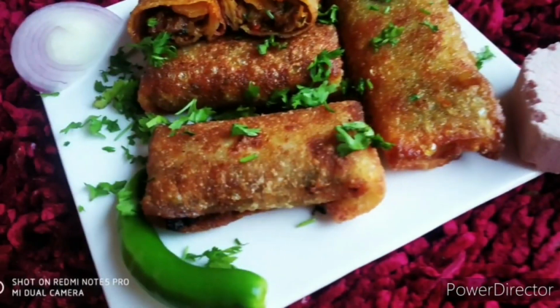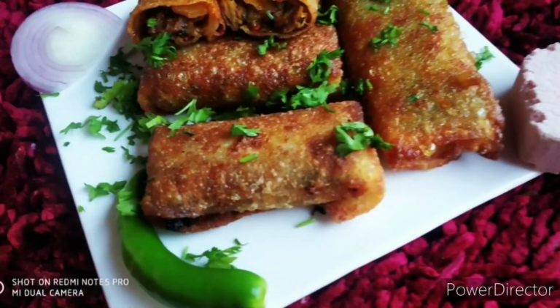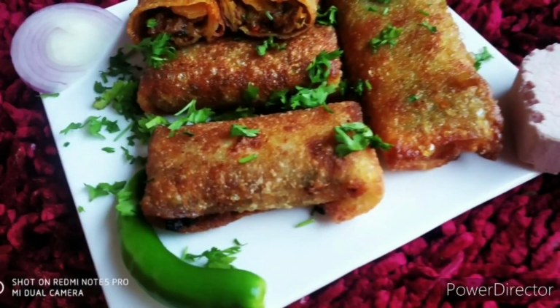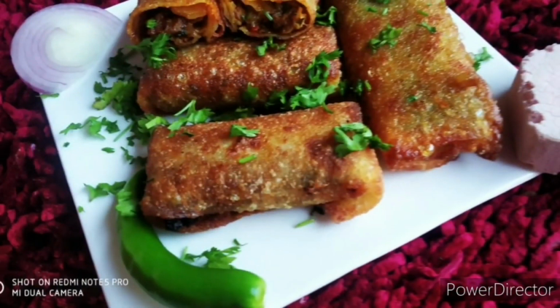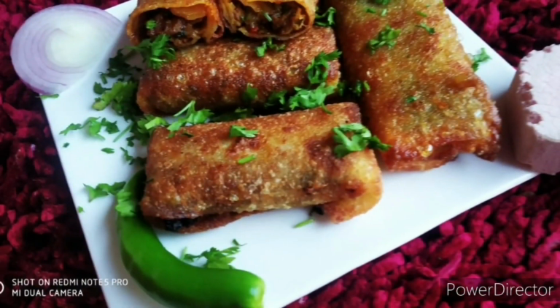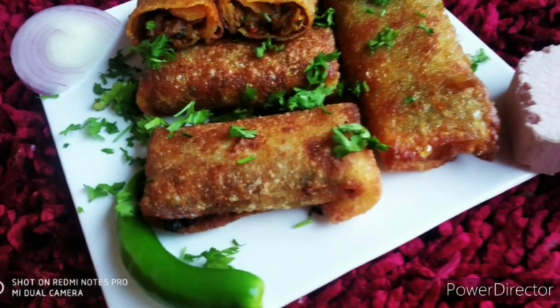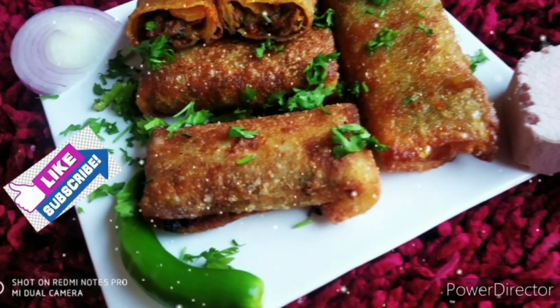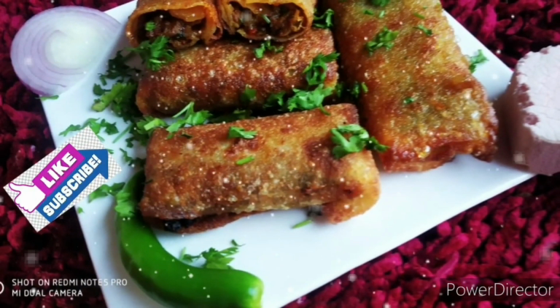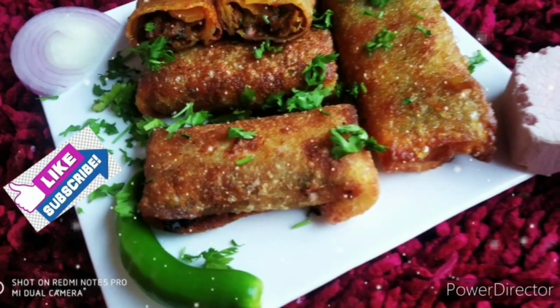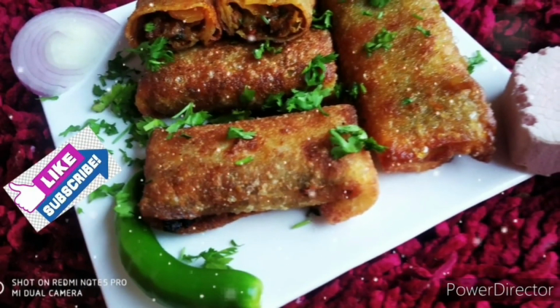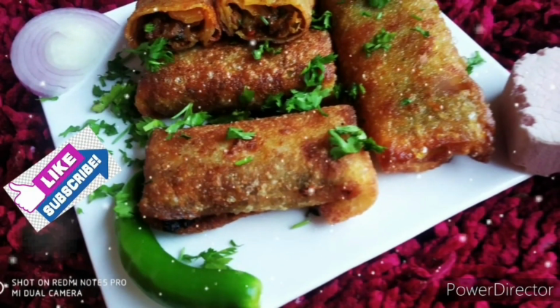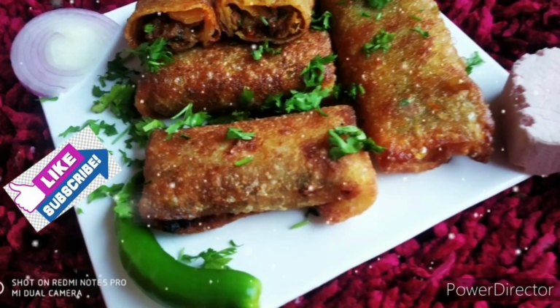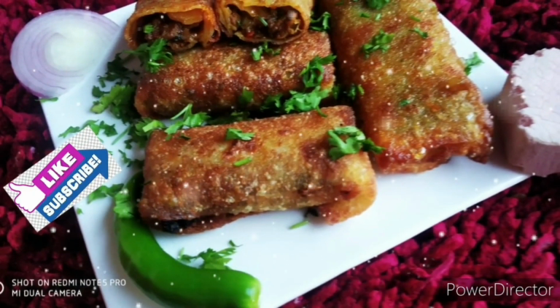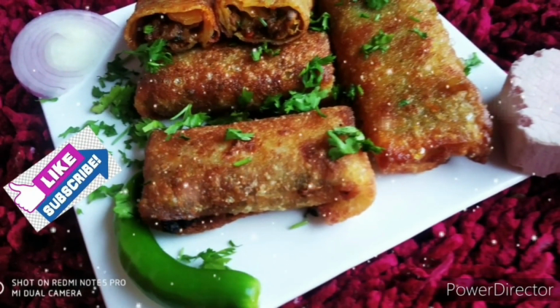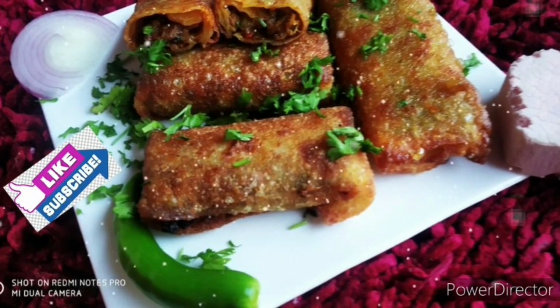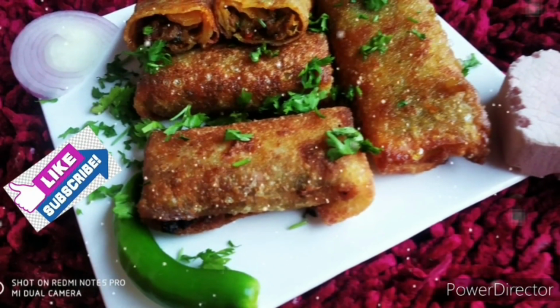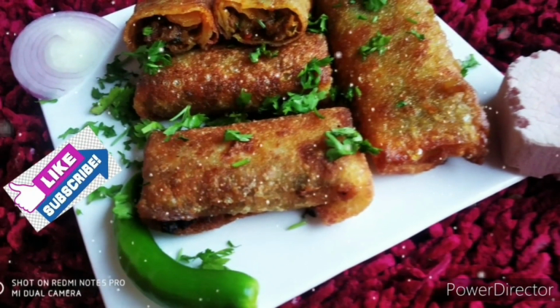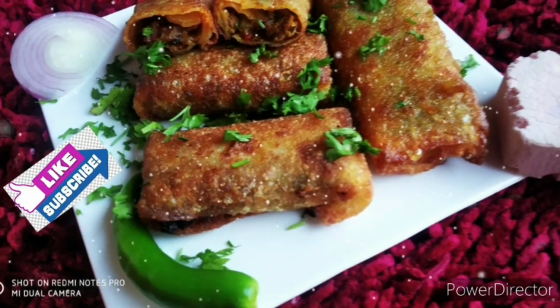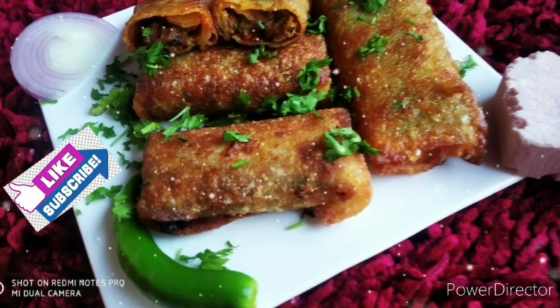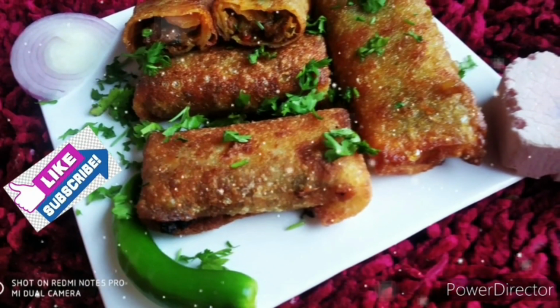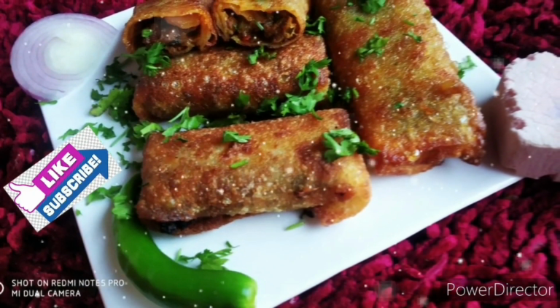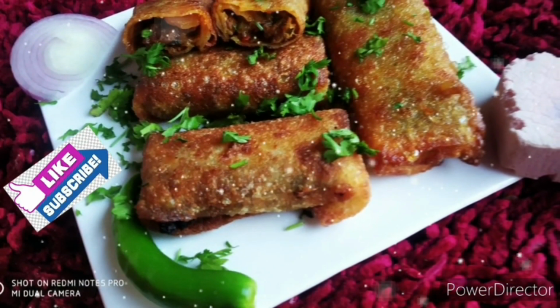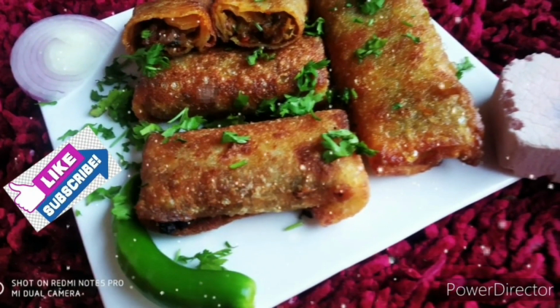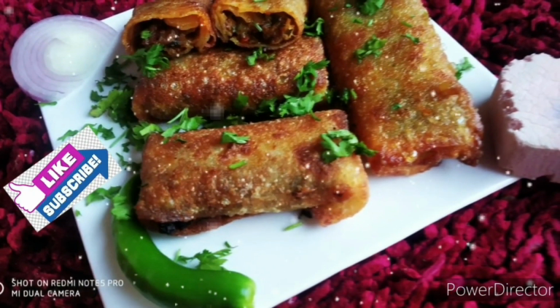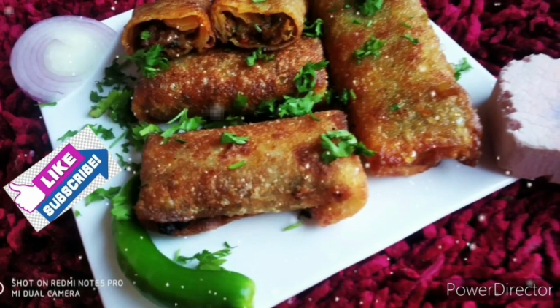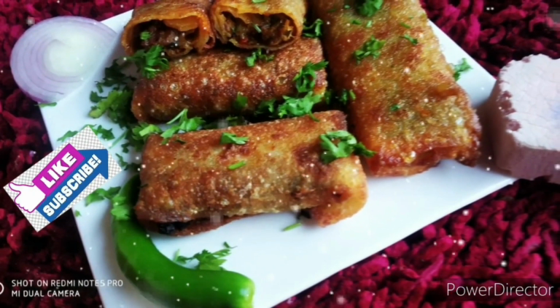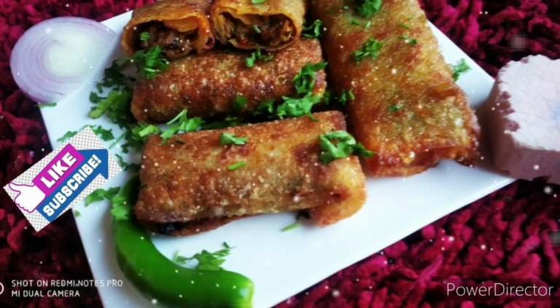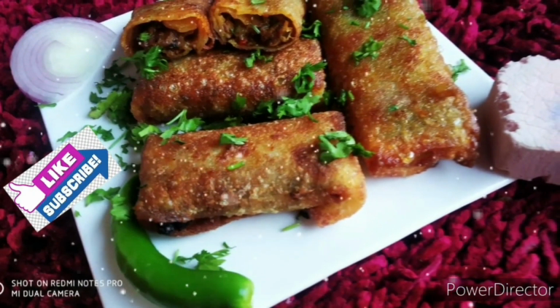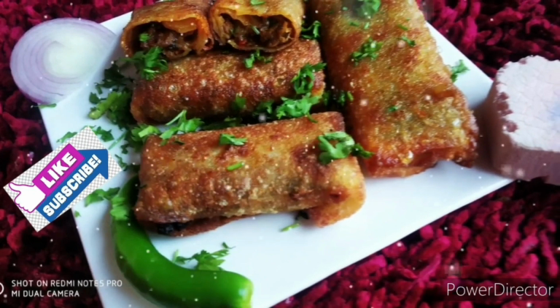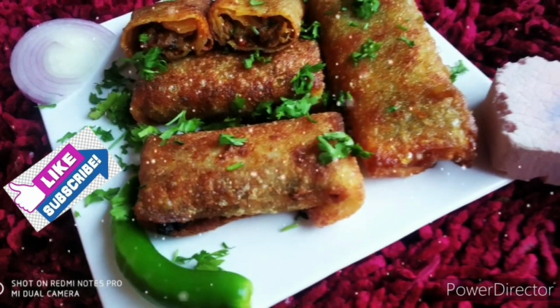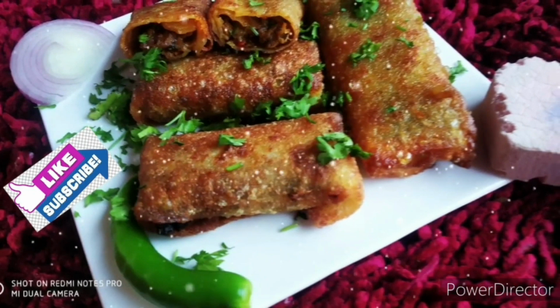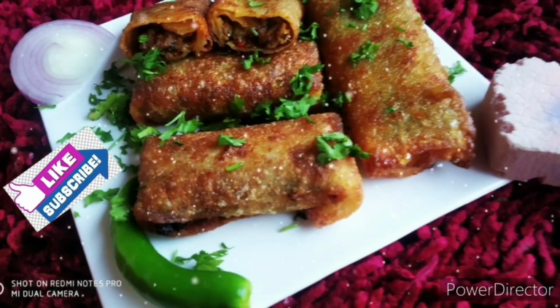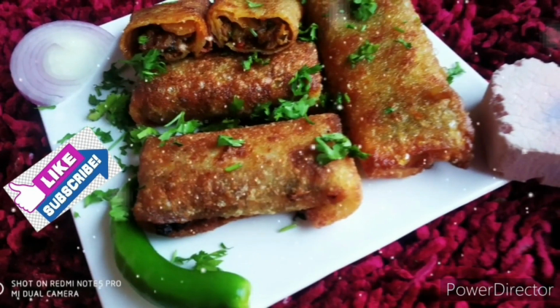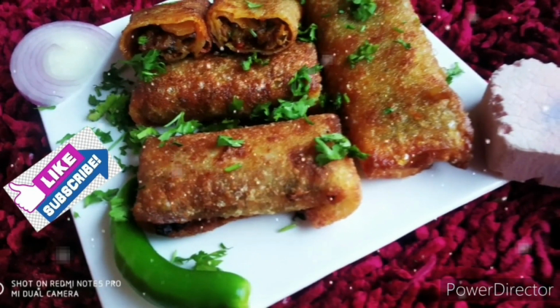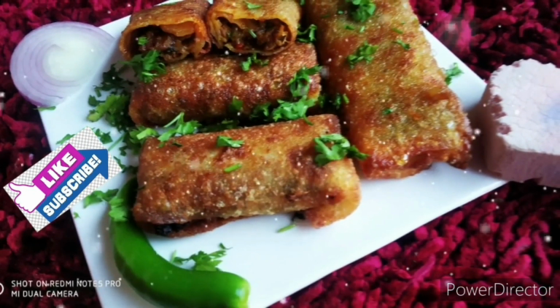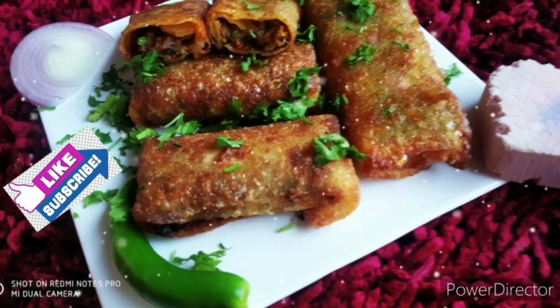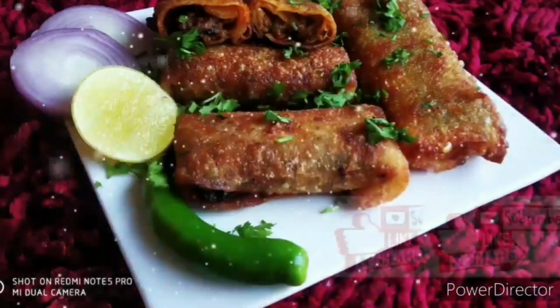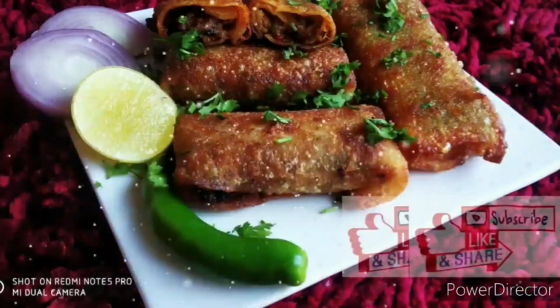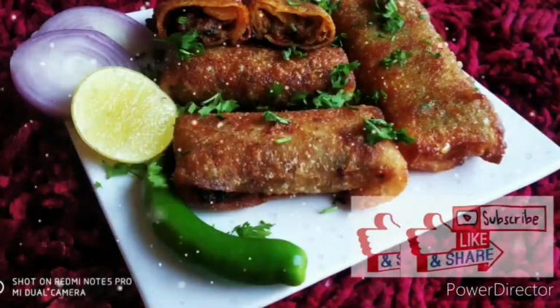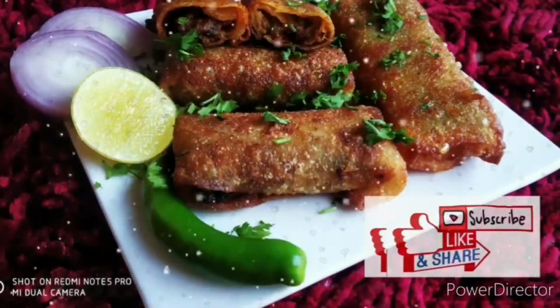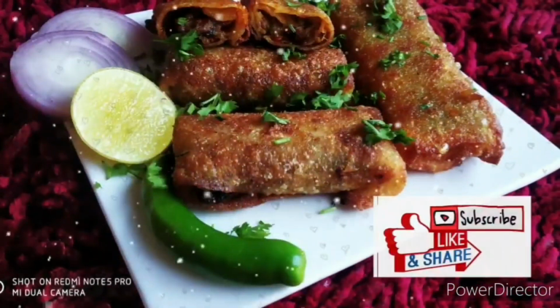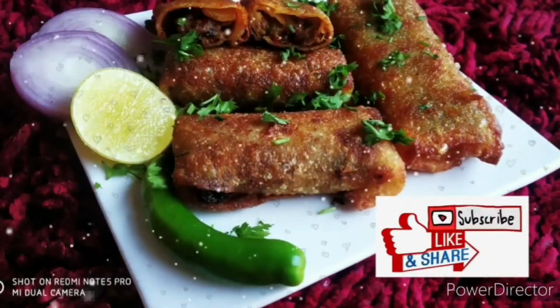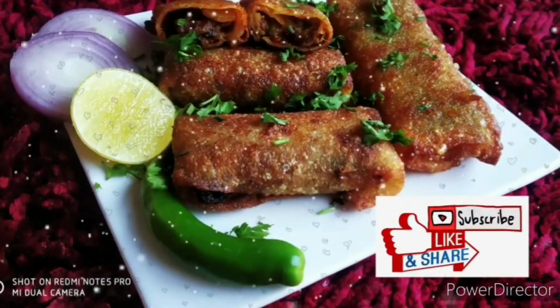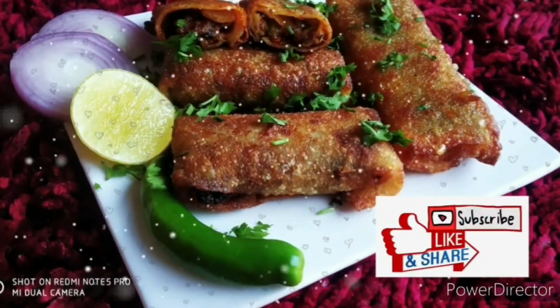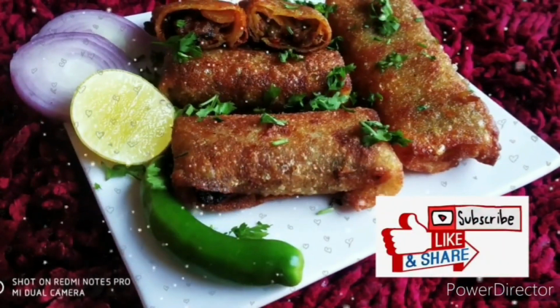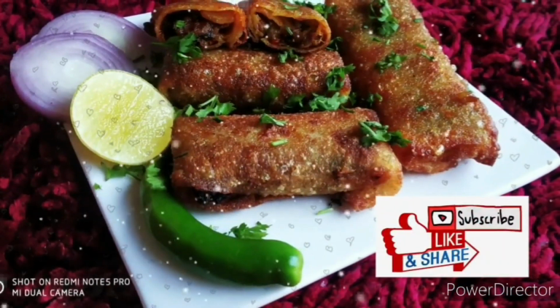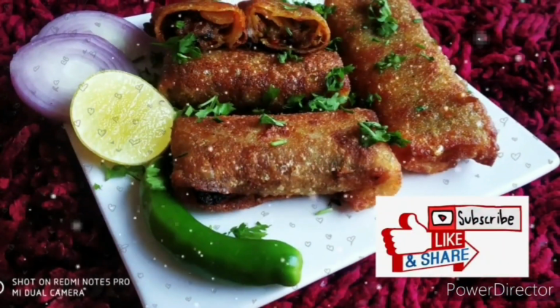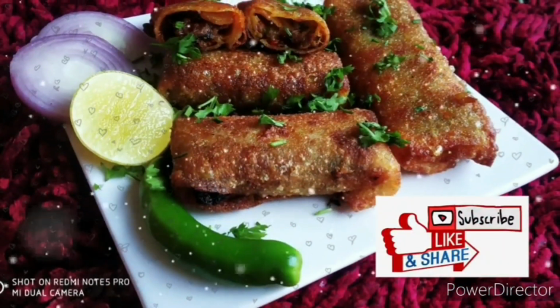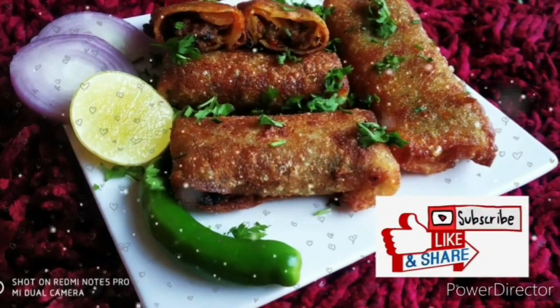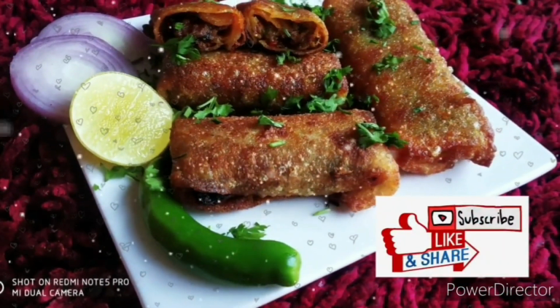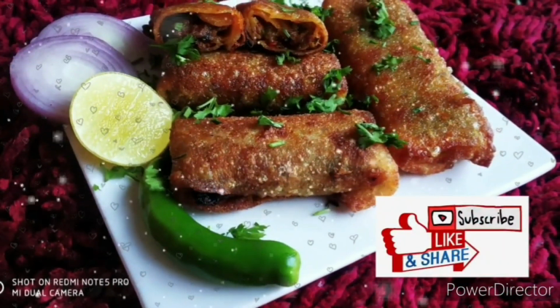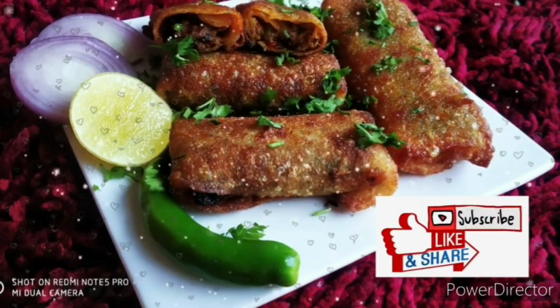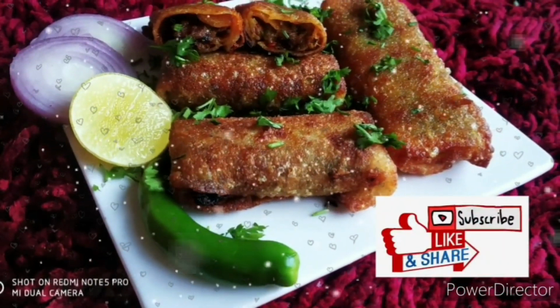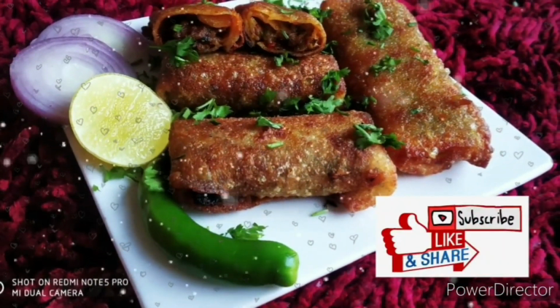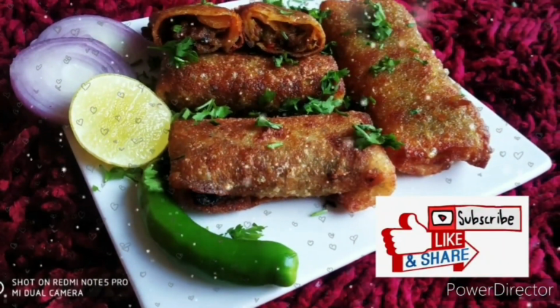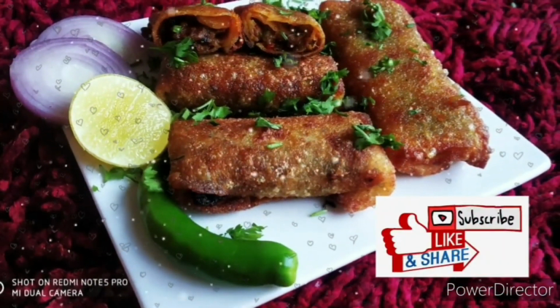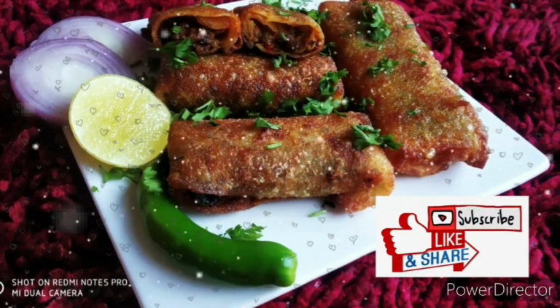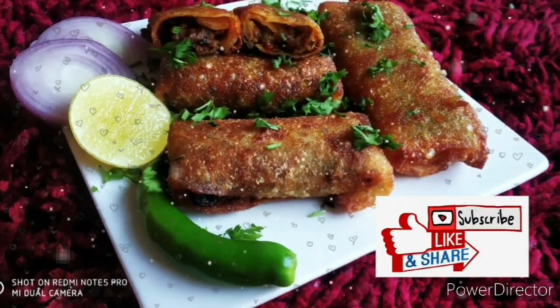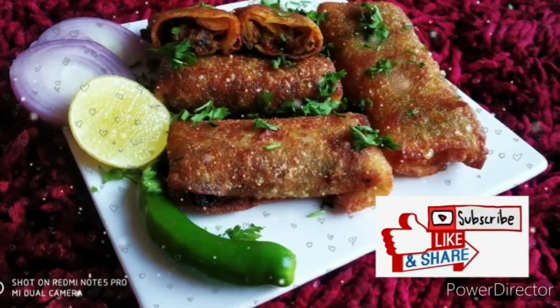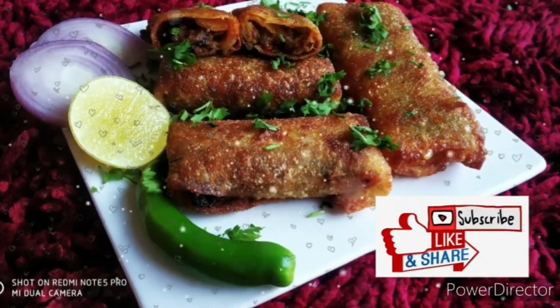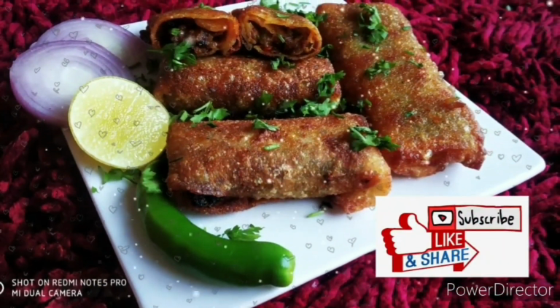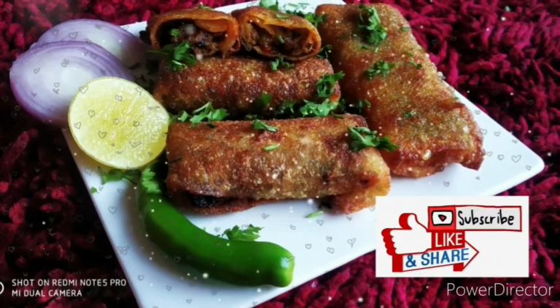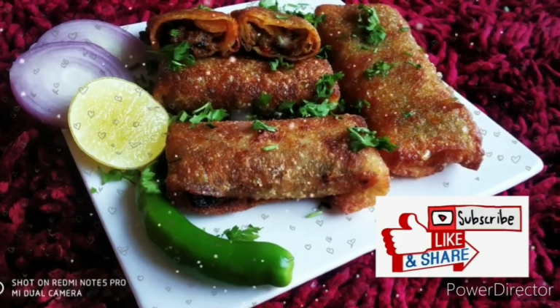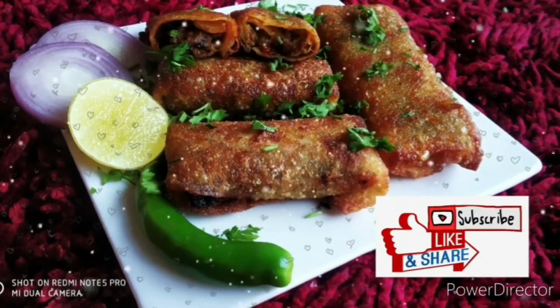Hi, hello and welcome to Fahan Cooking. In my channel, I will tell you the recipe for Mutton Kheema Rolls.